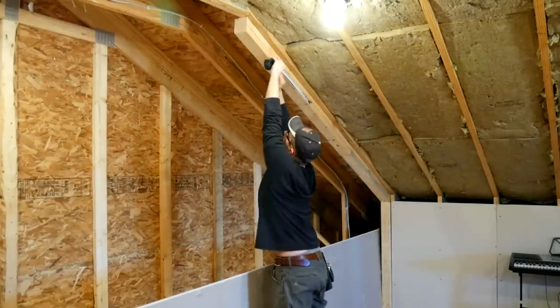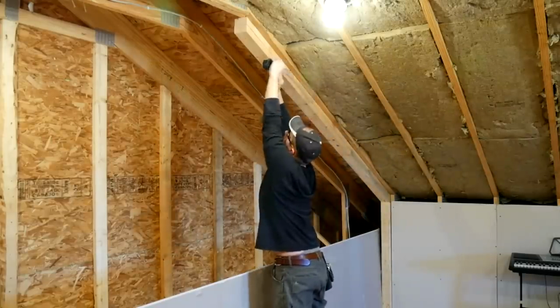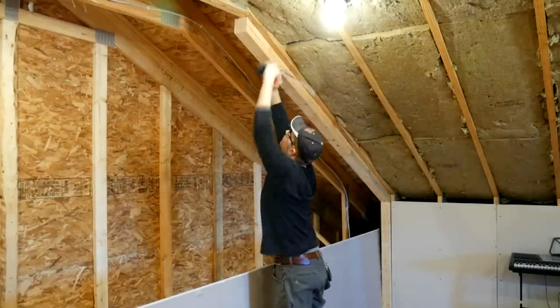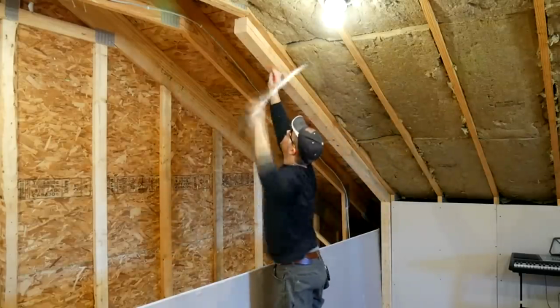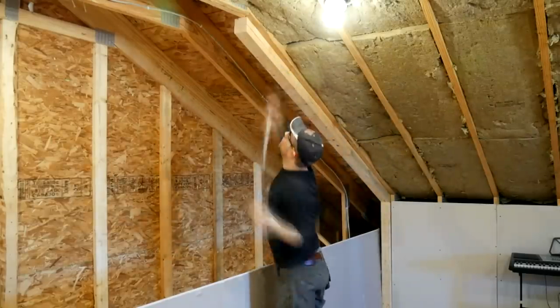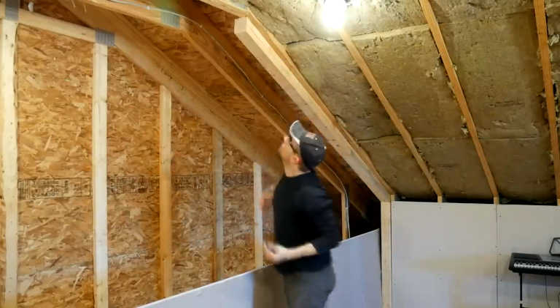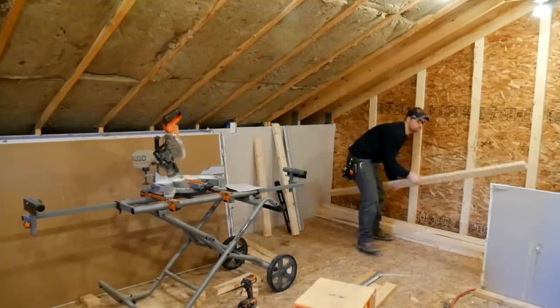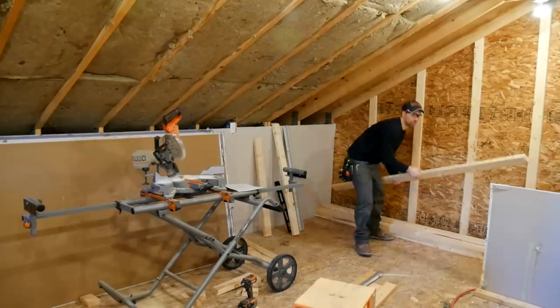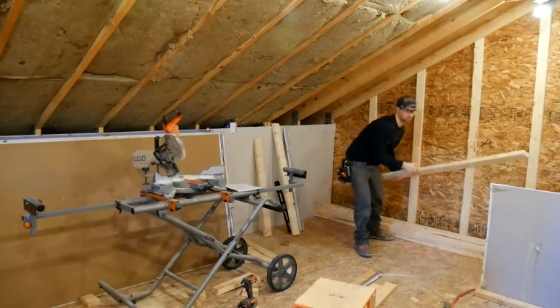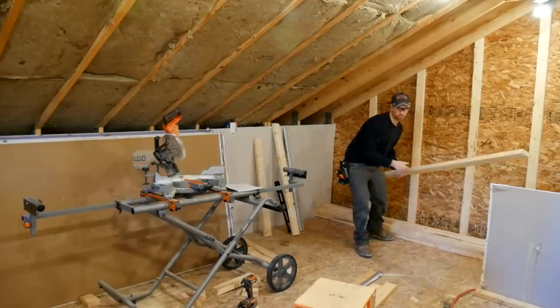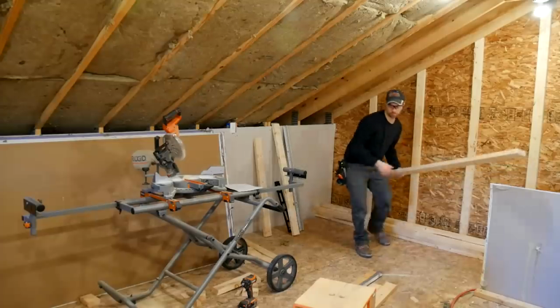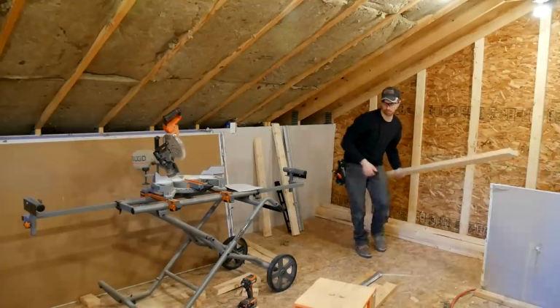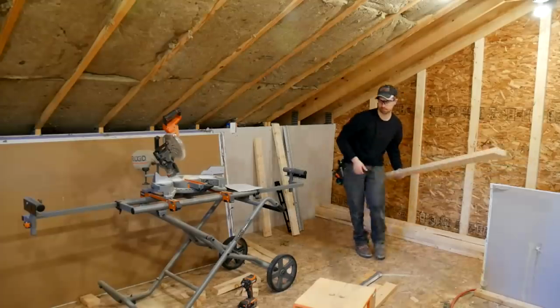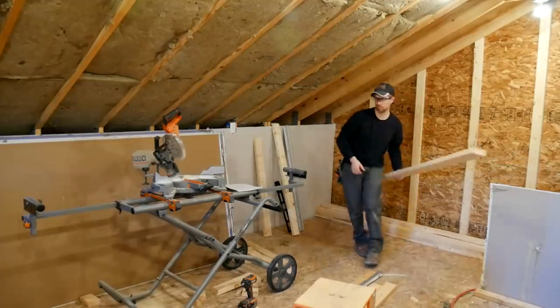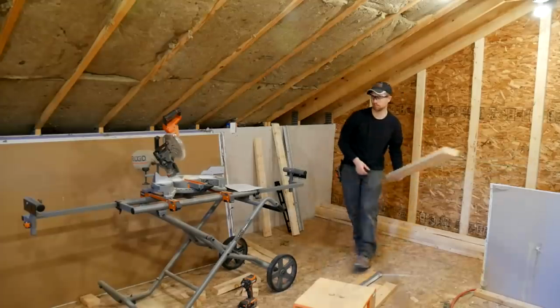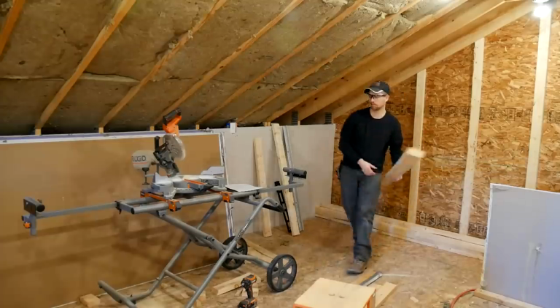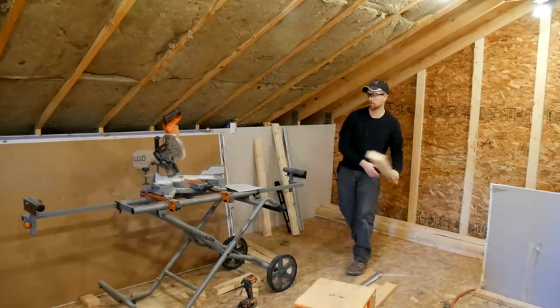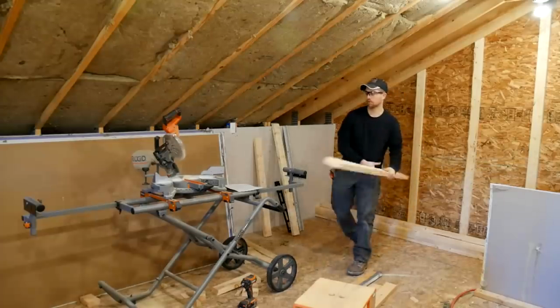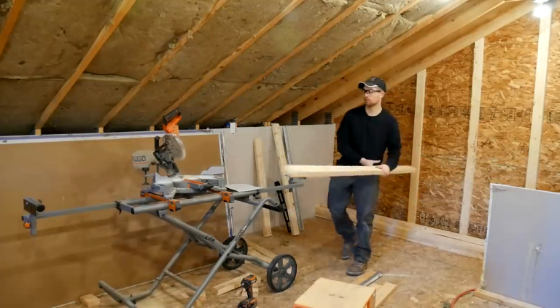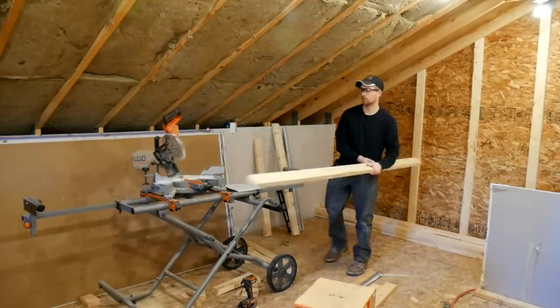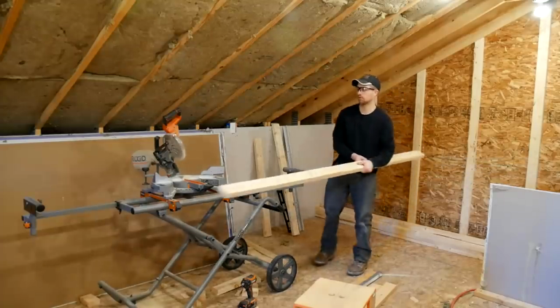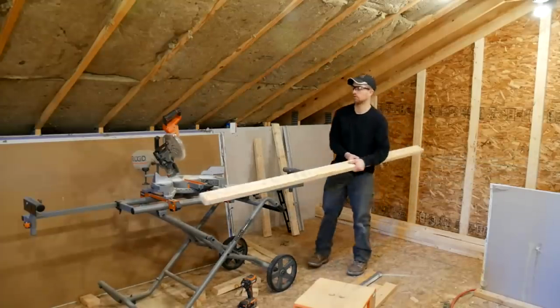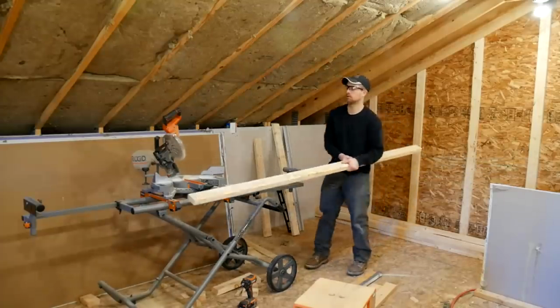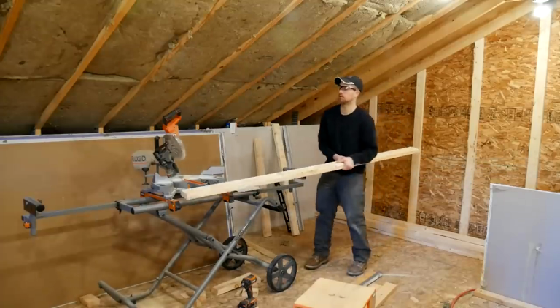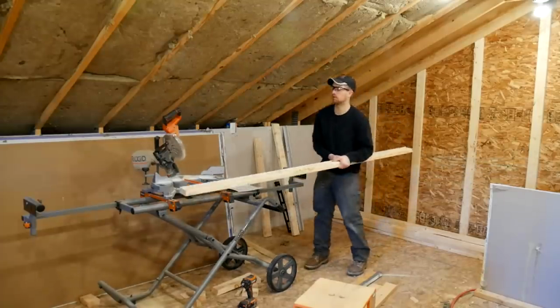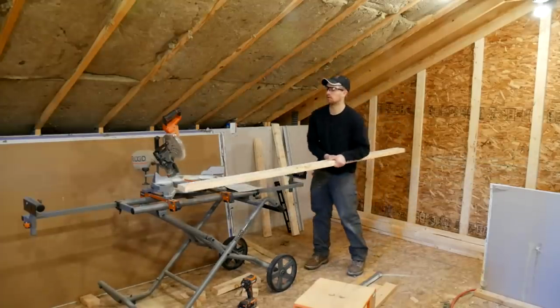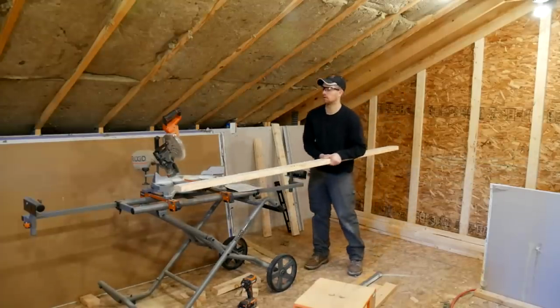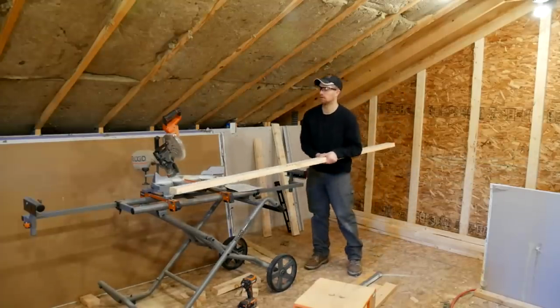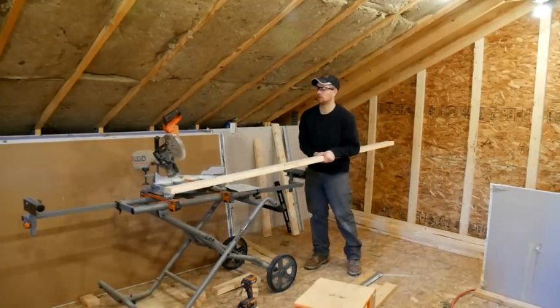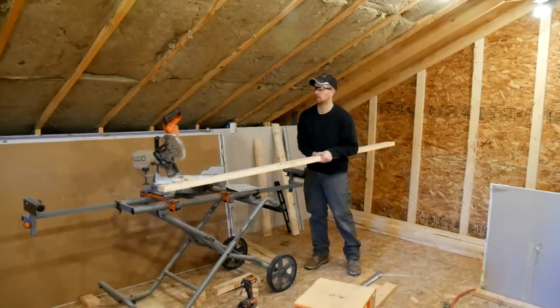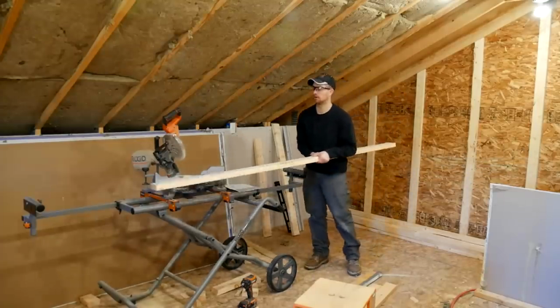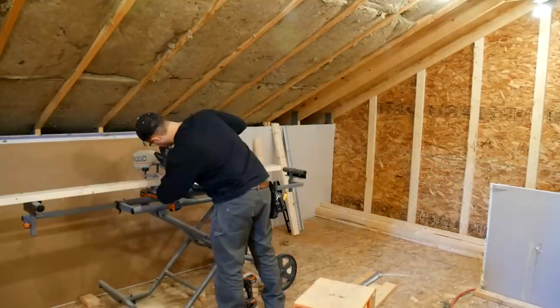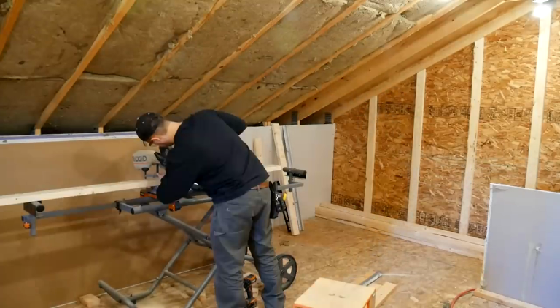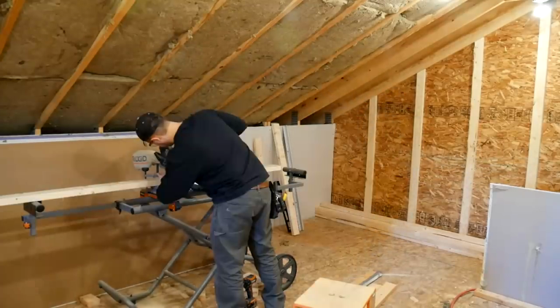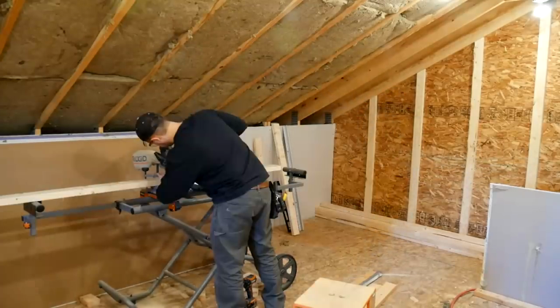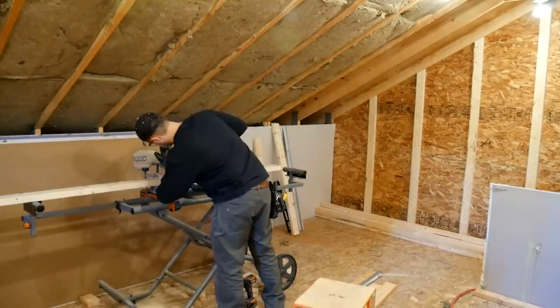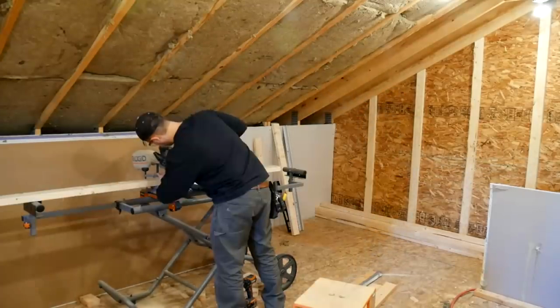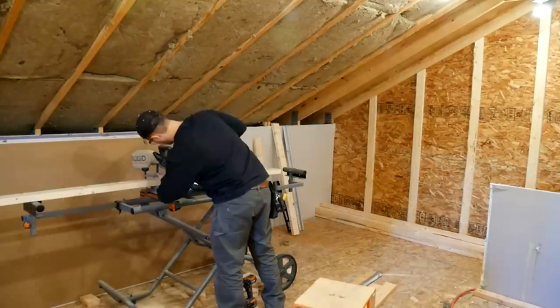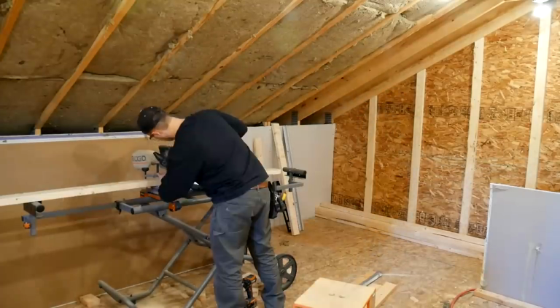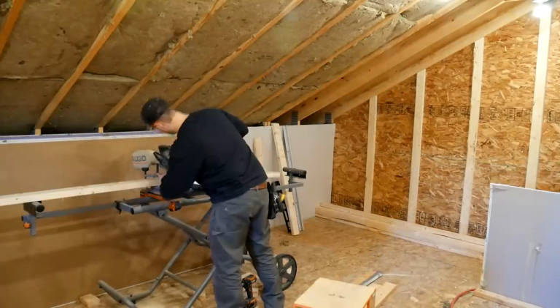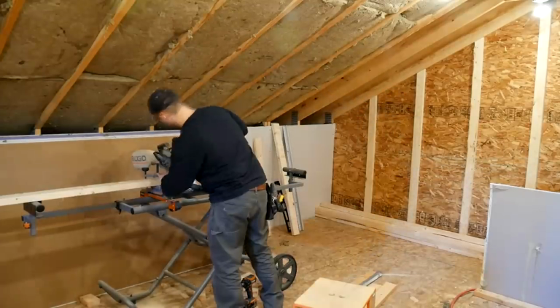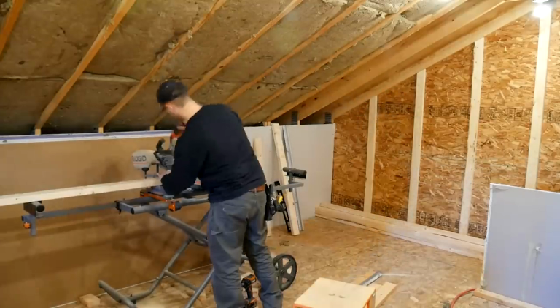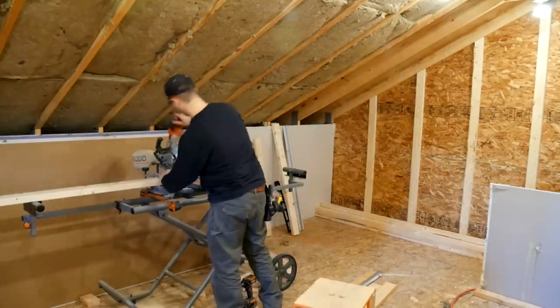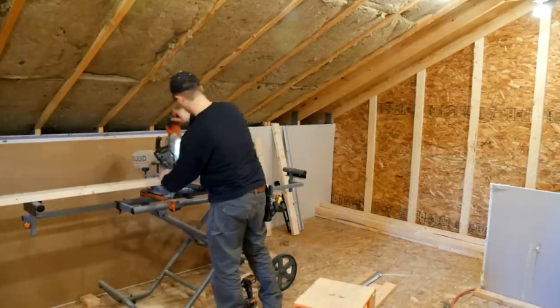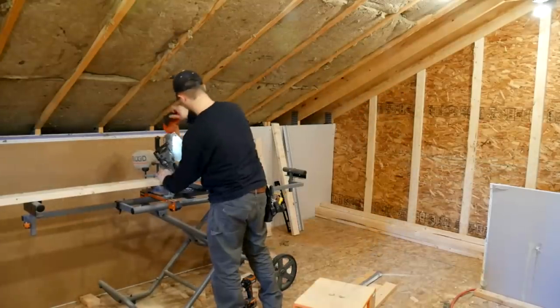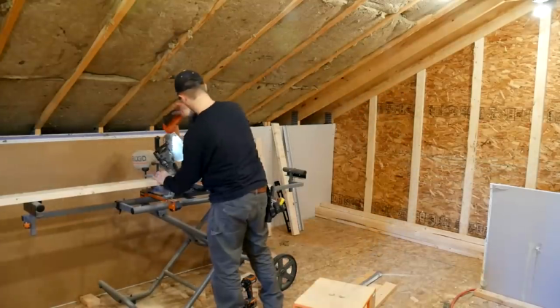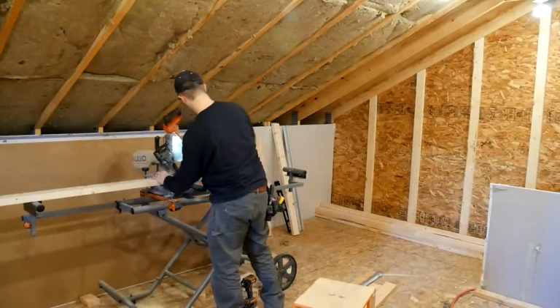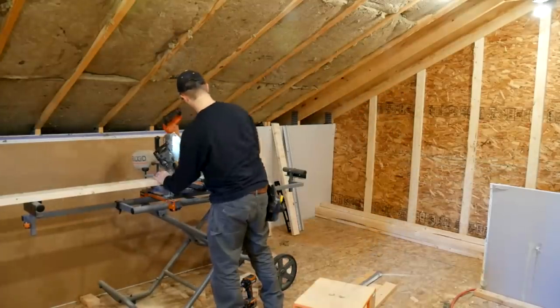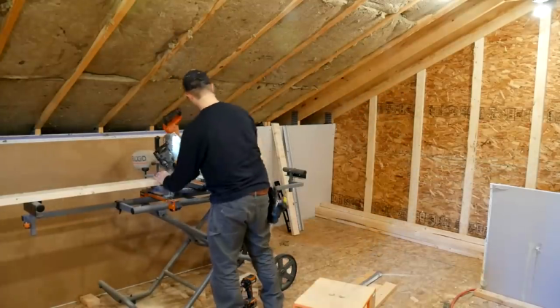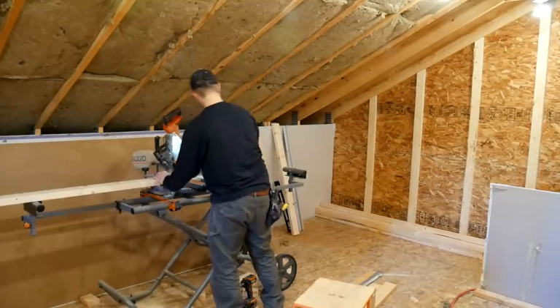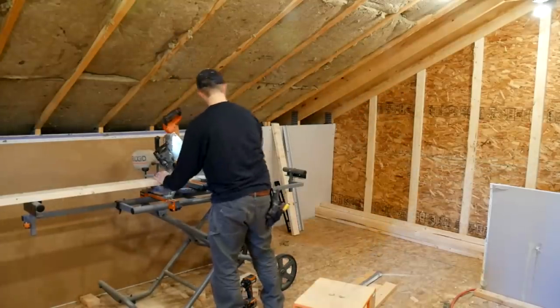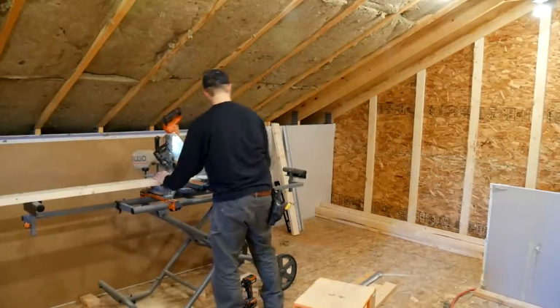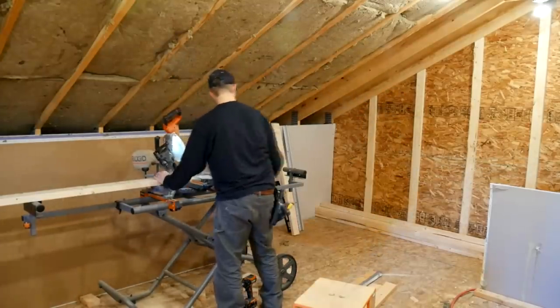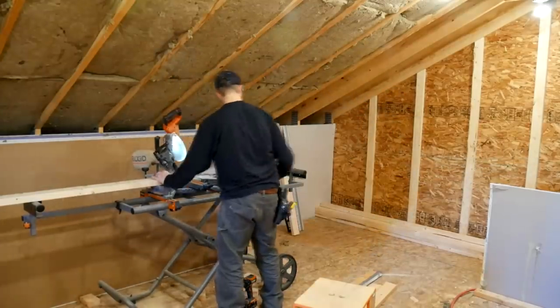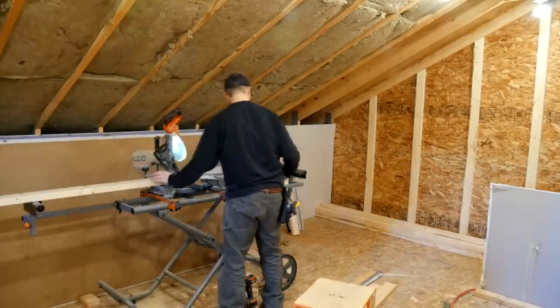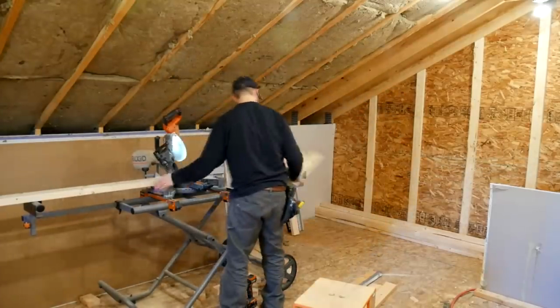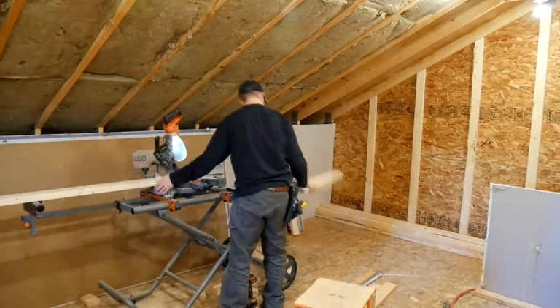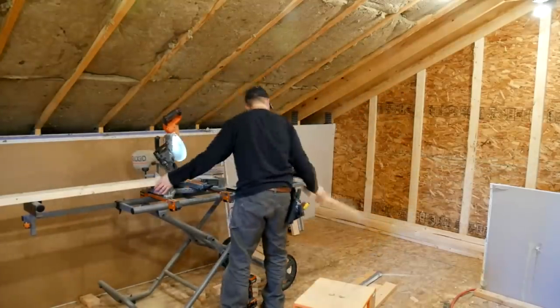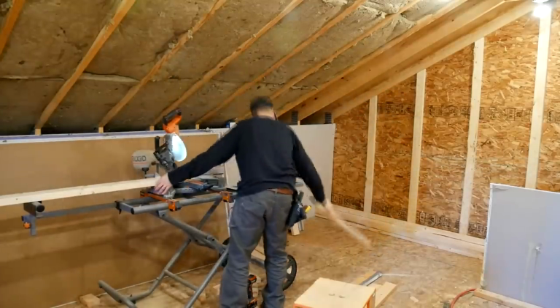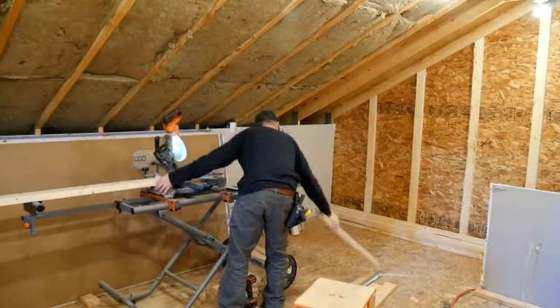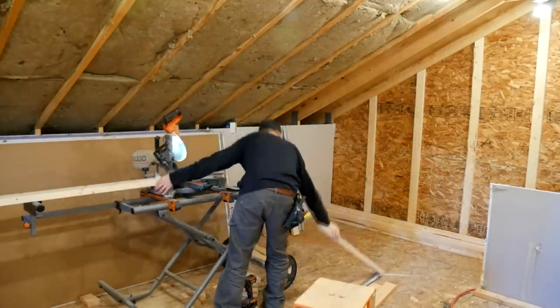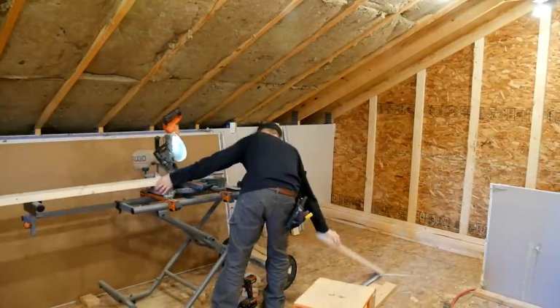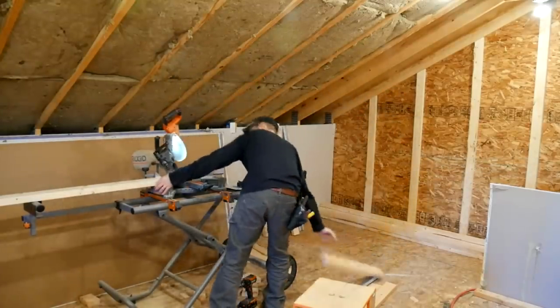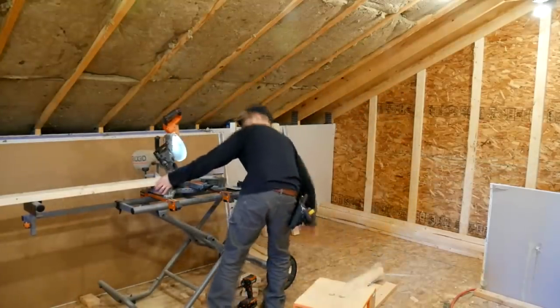Once I had all of my placement marks done, it was back over to the miter saw to cut everything down to its final length.